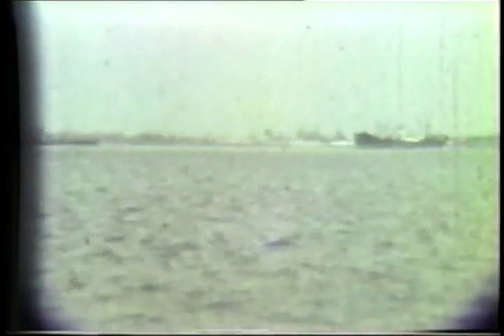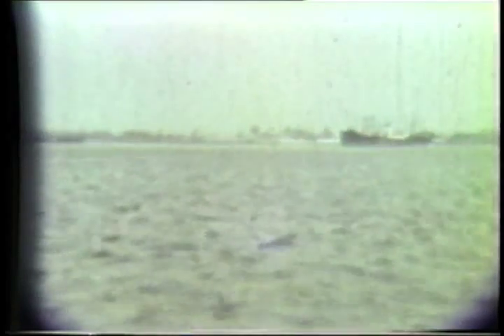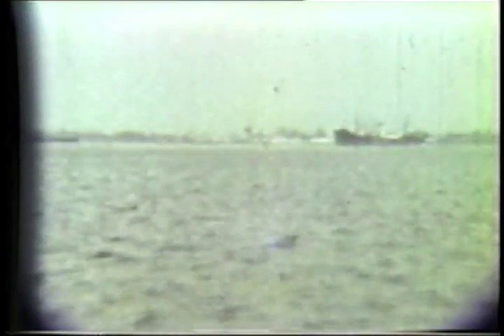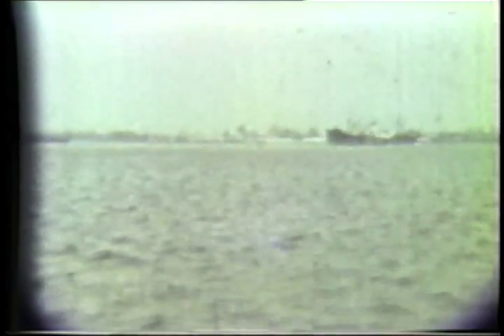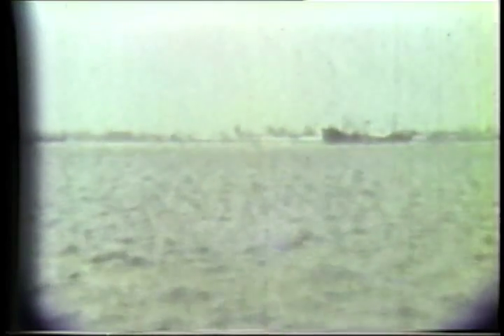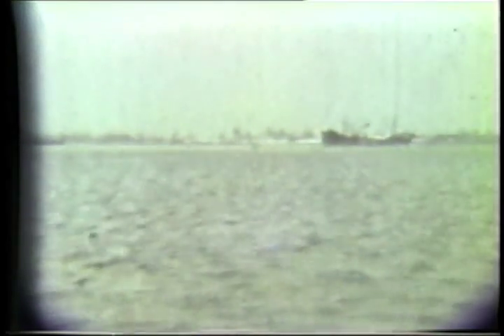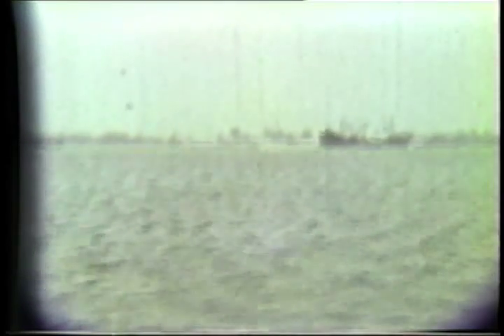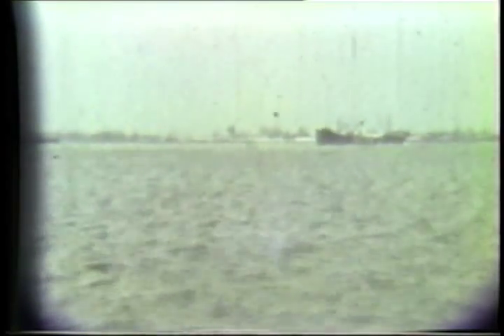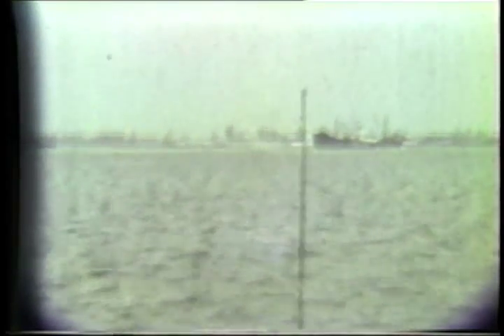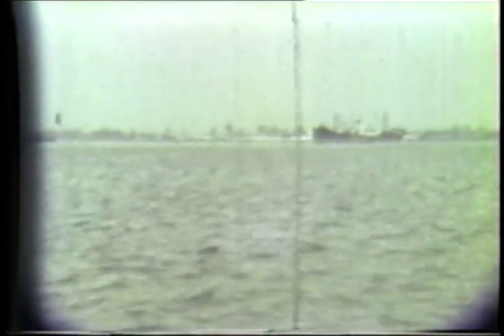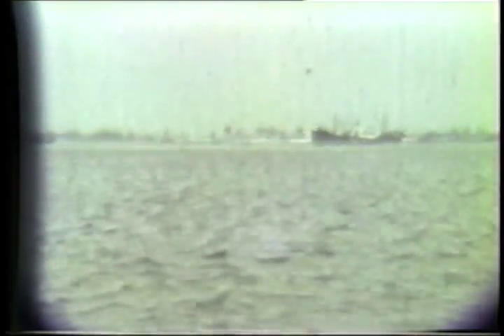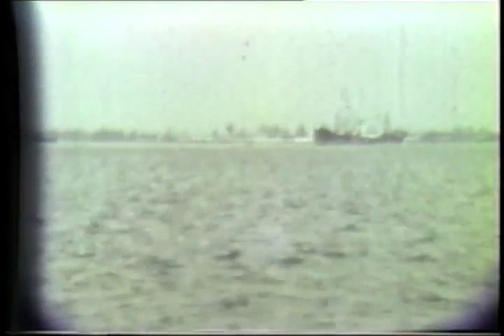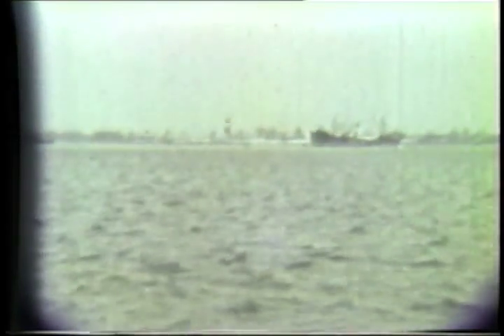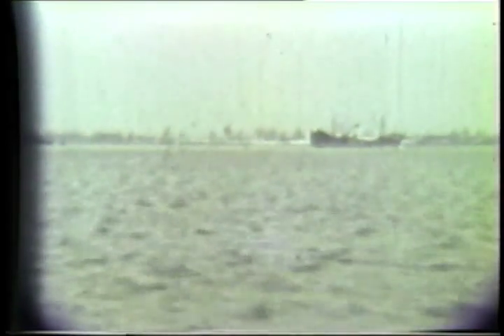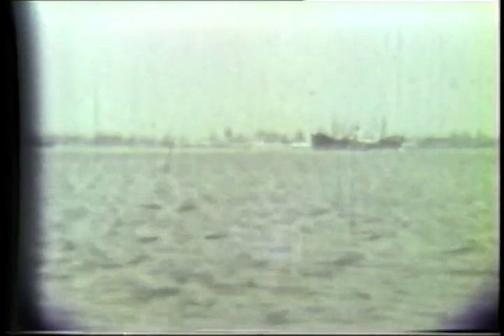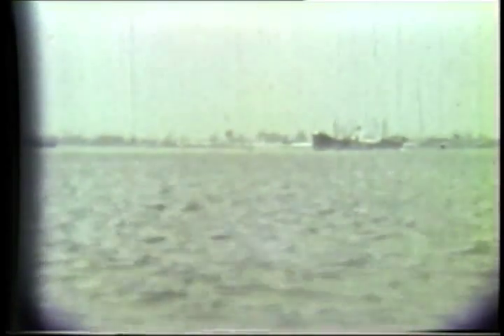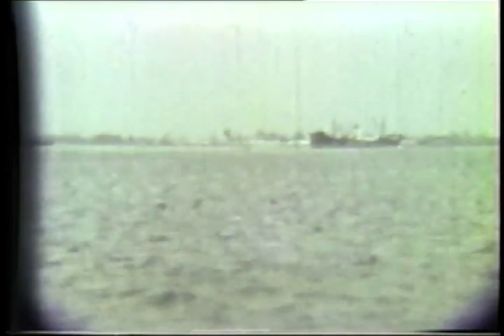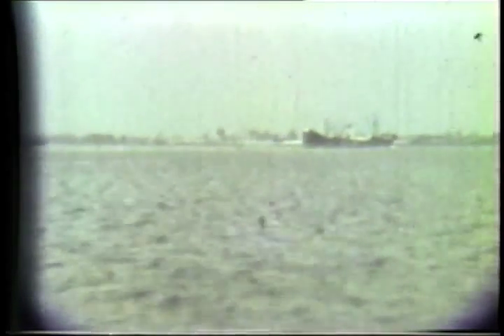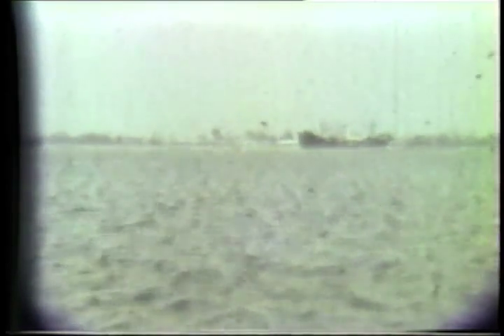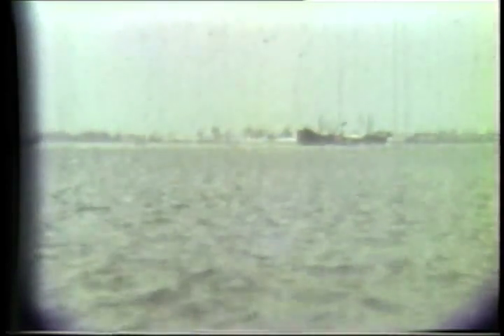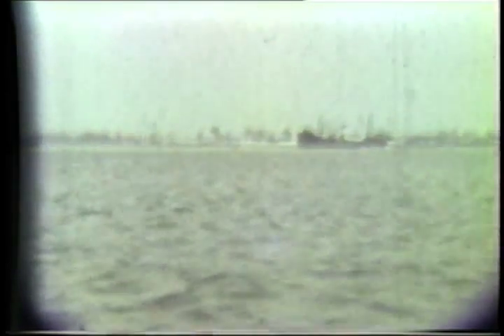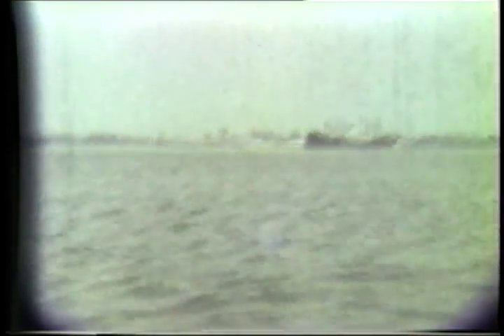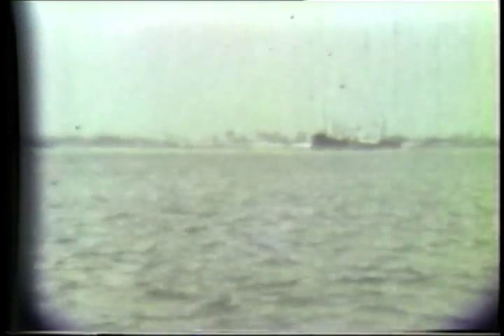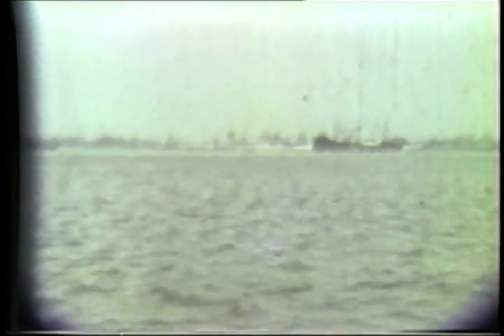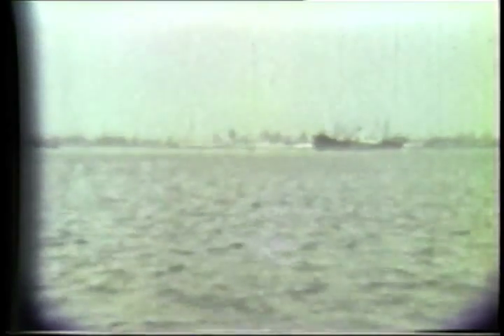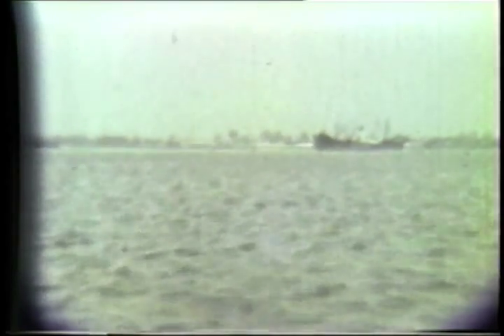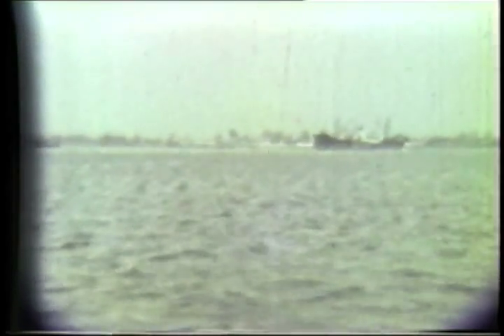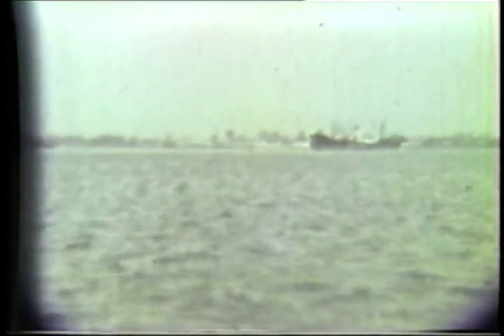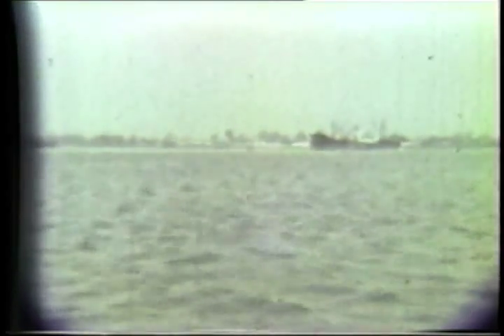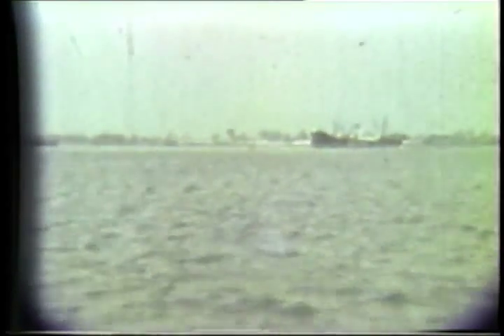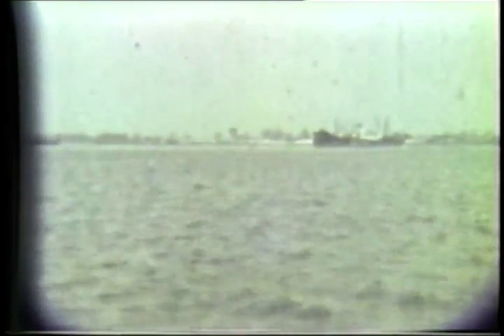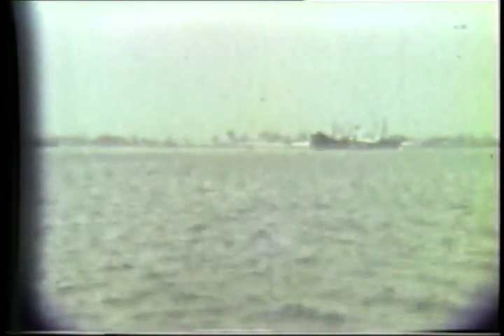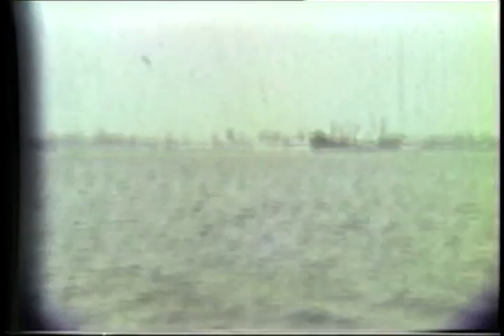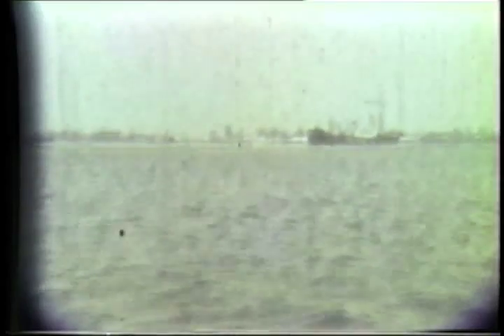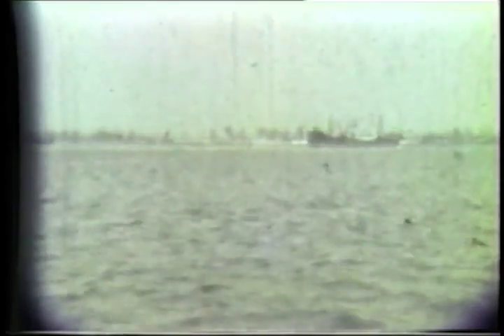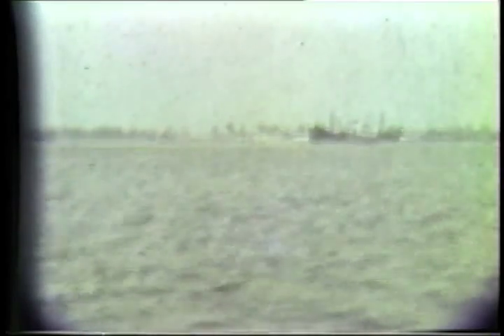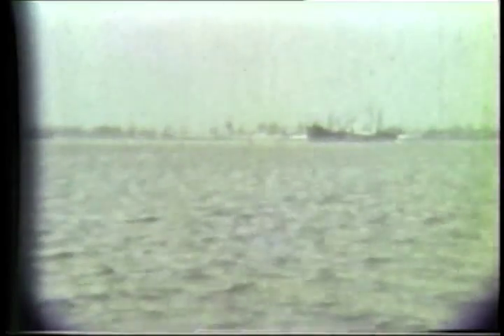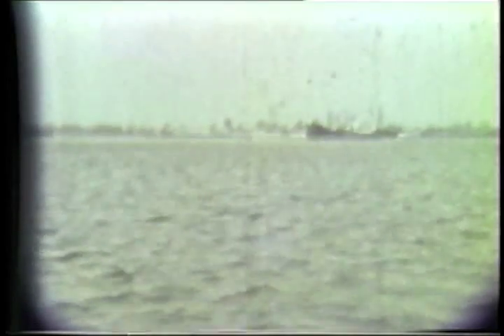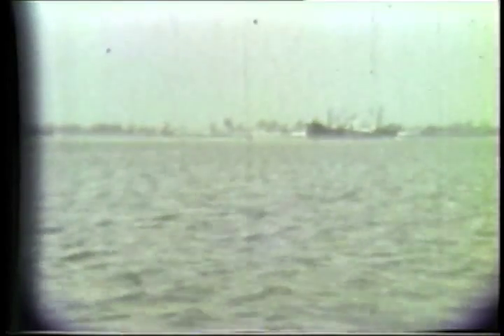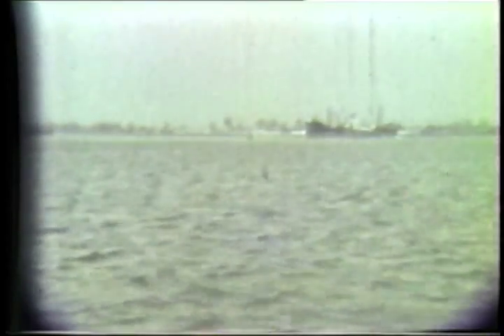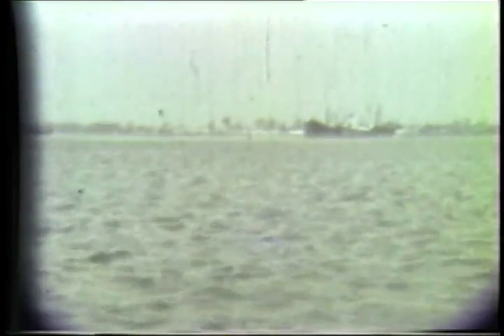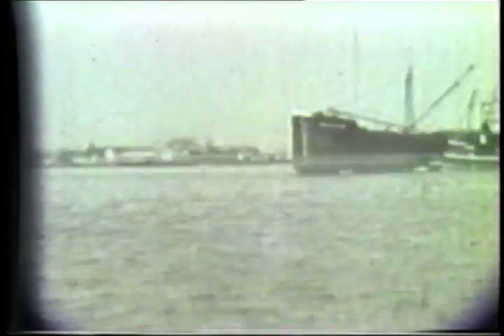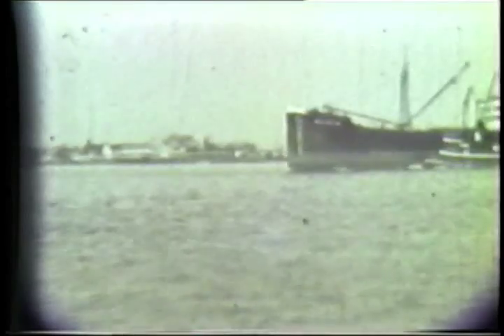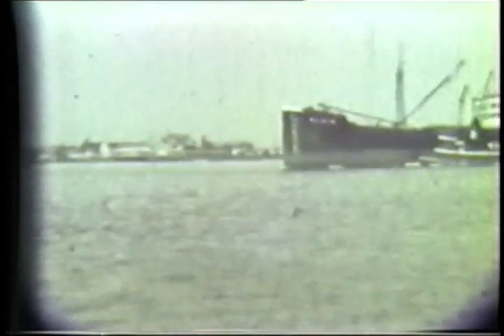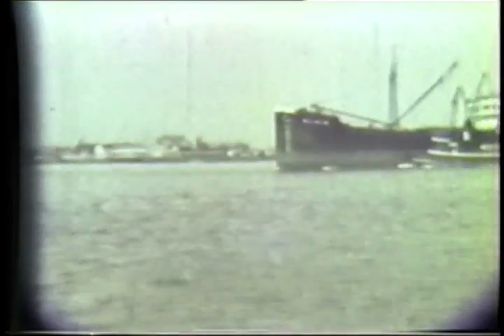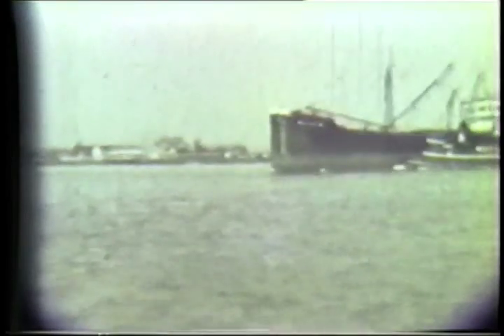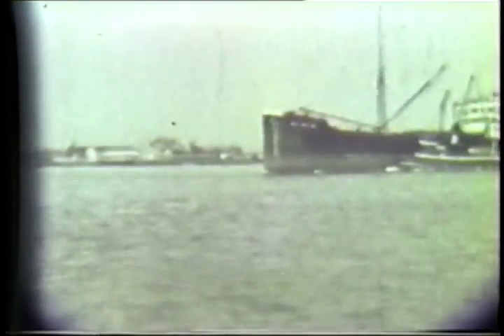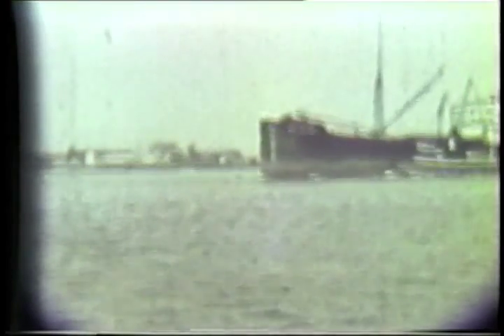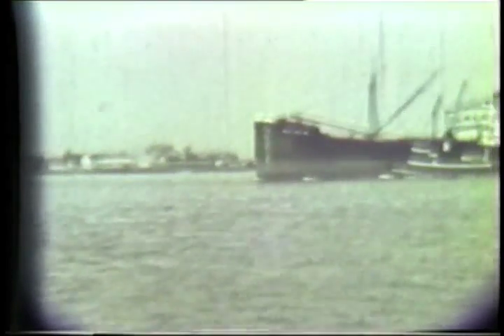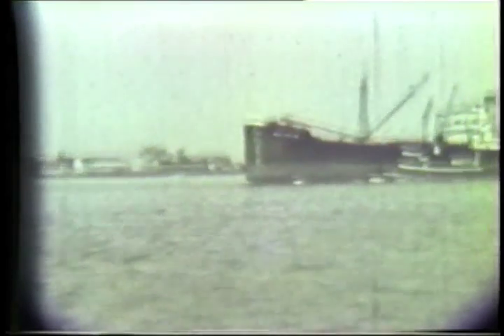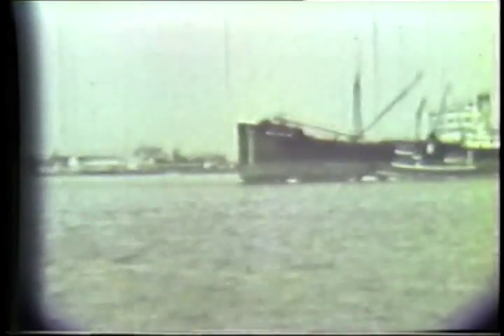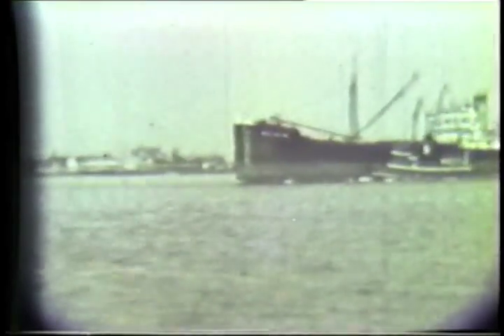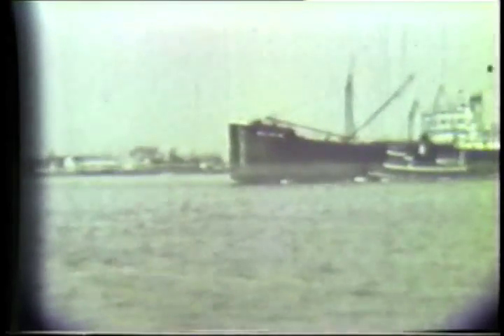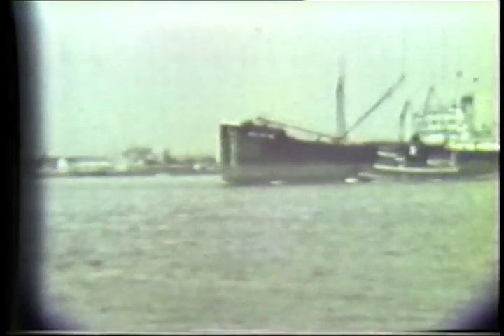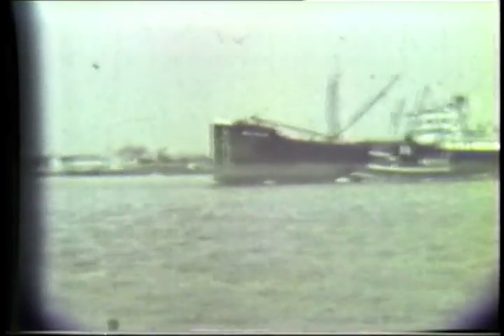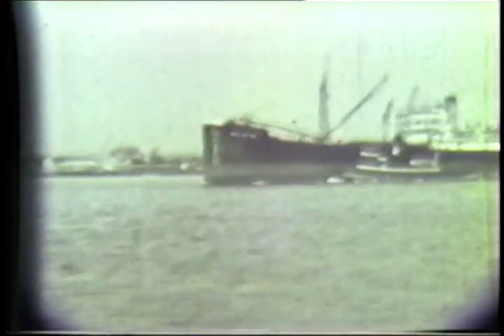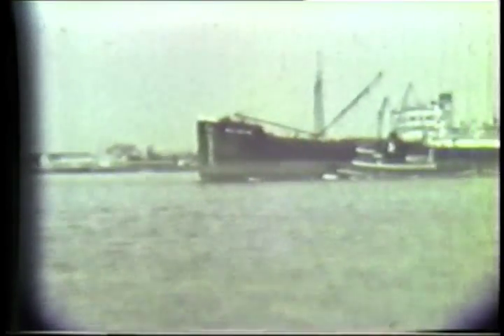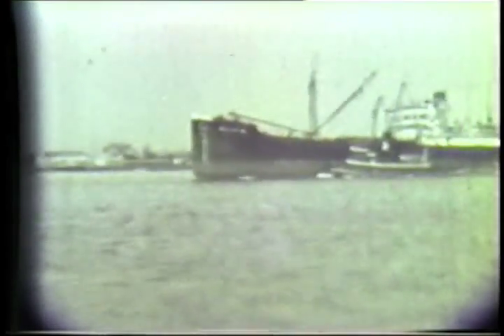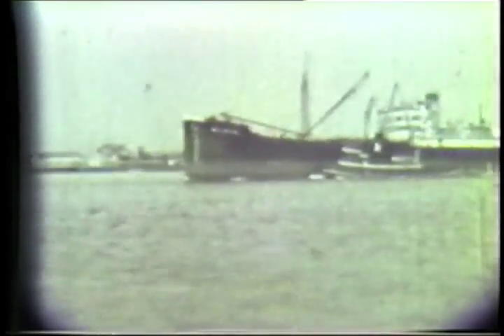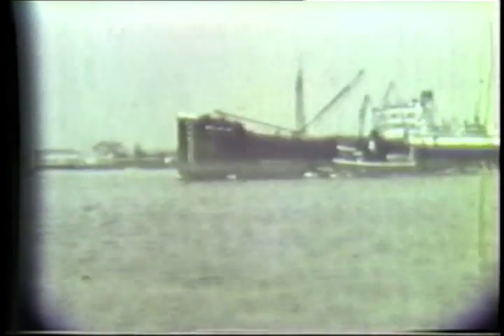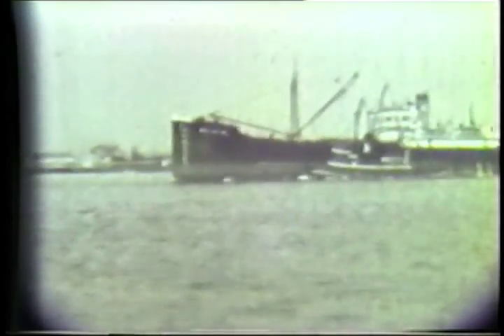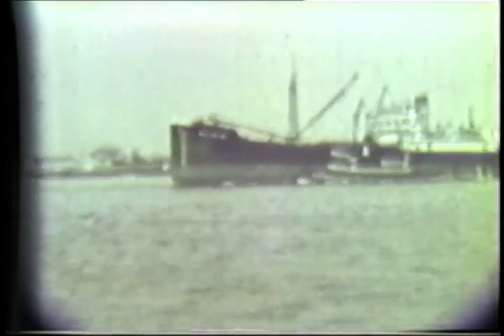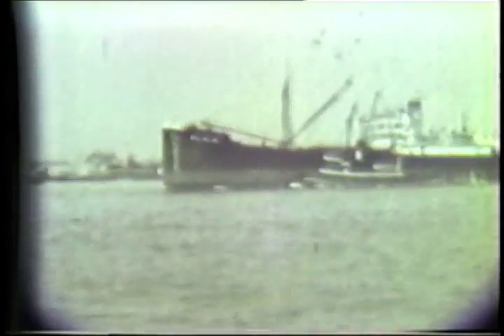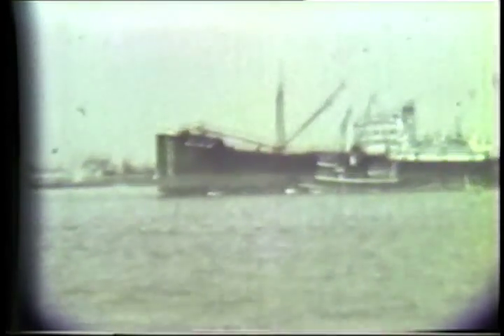This is looking out over the East River. There's probably a freighter coming by.